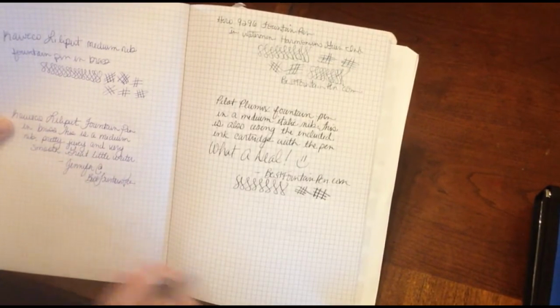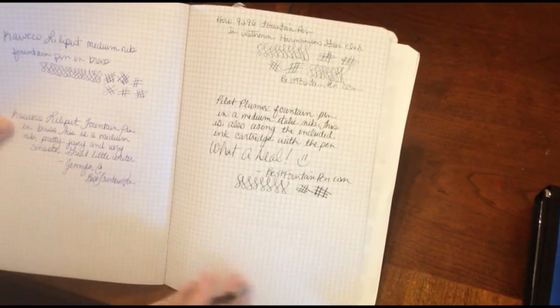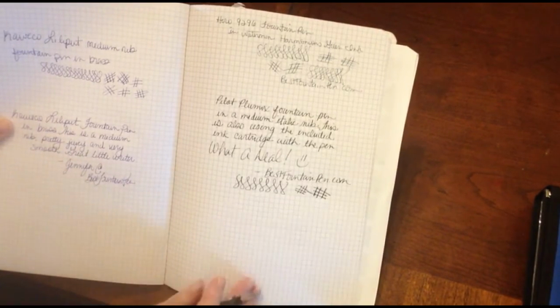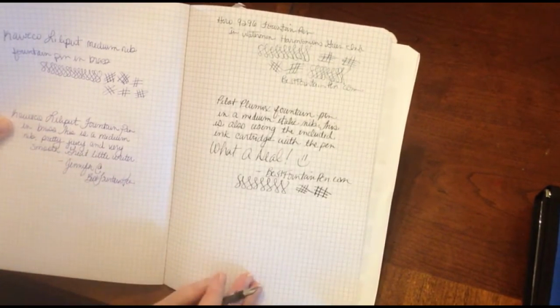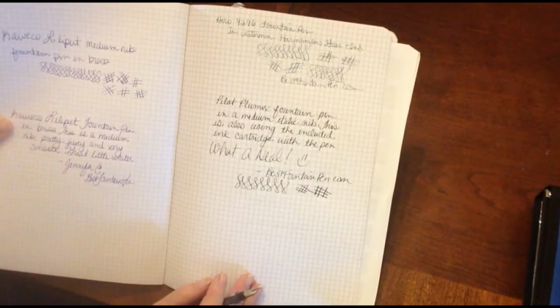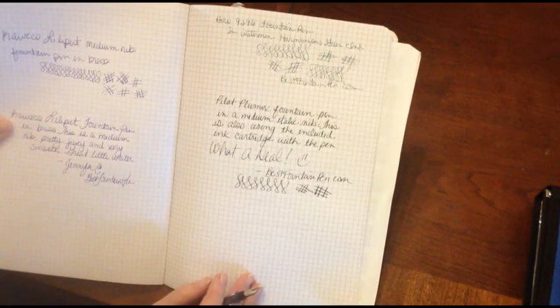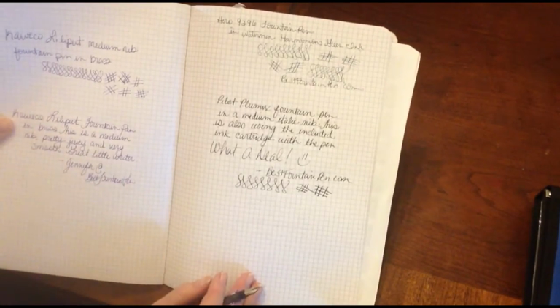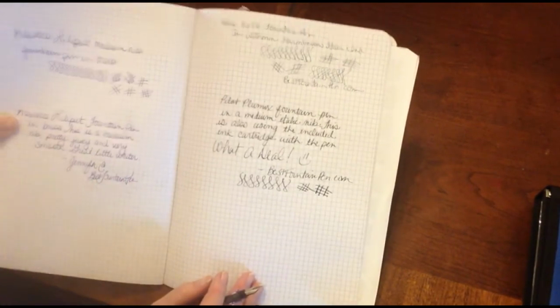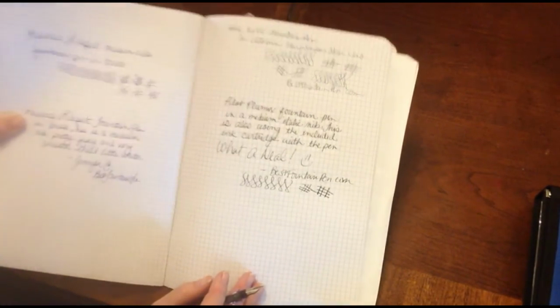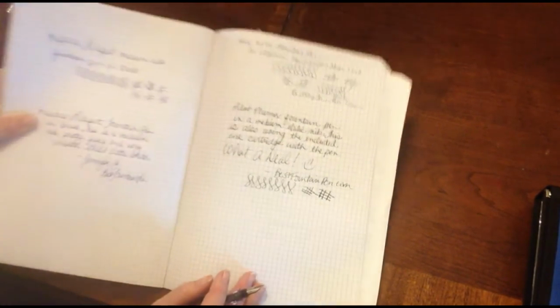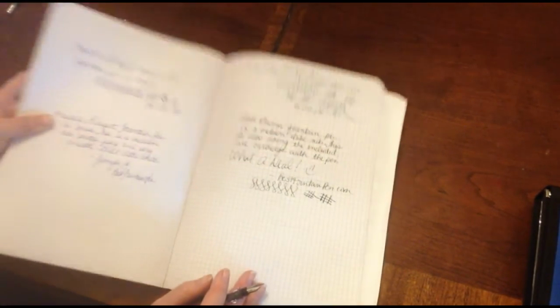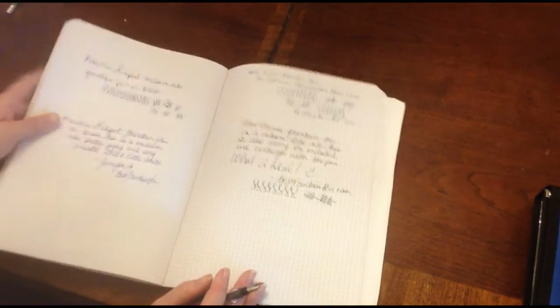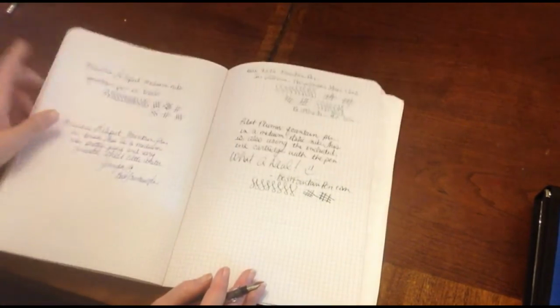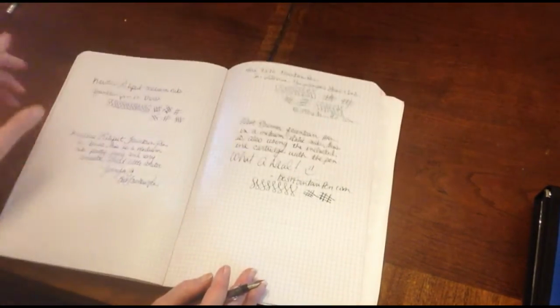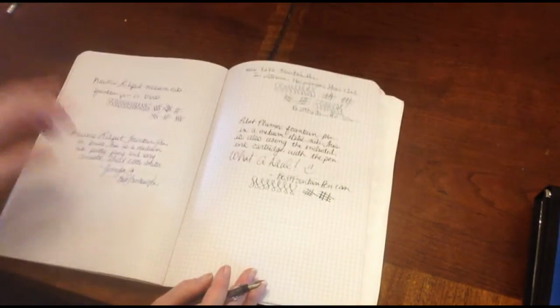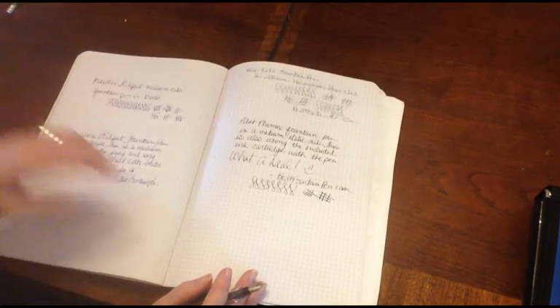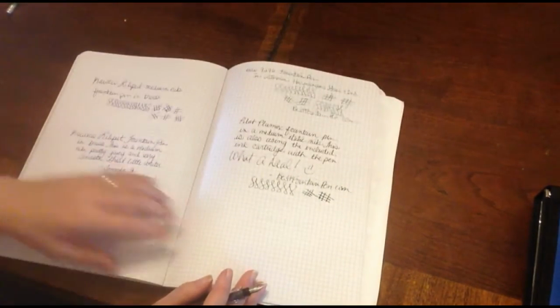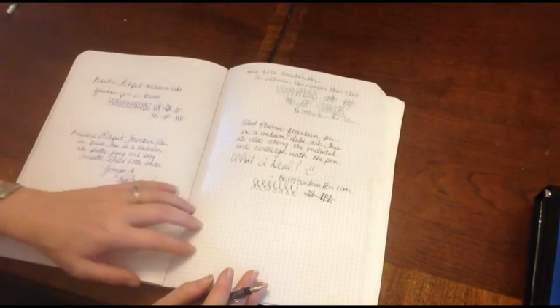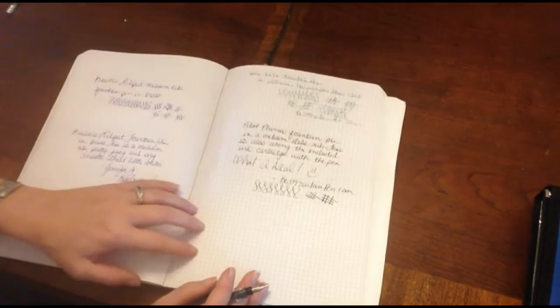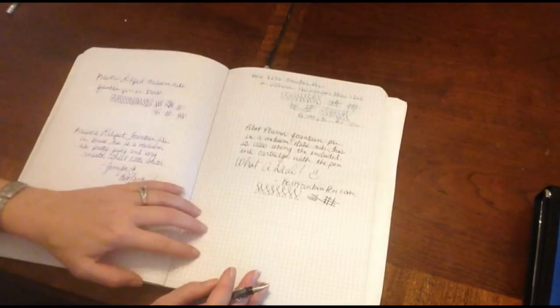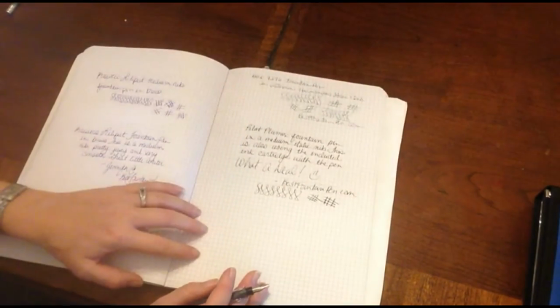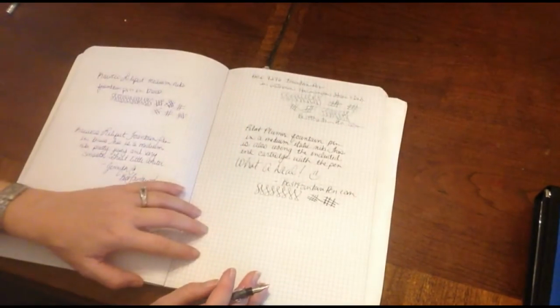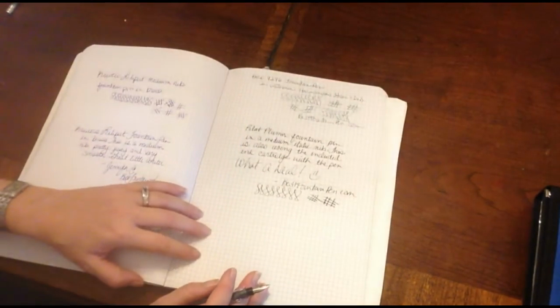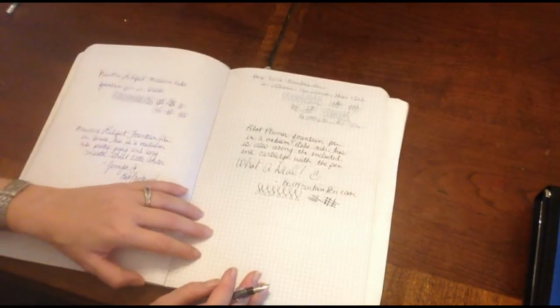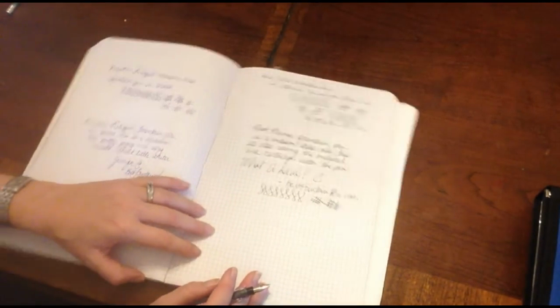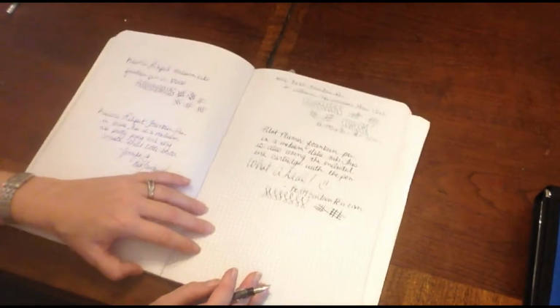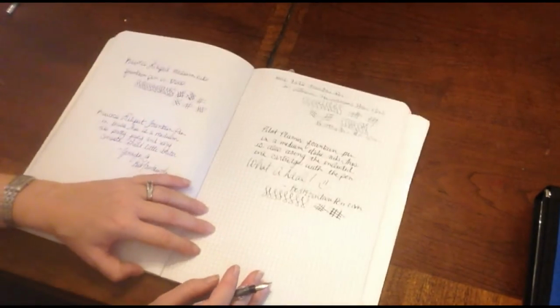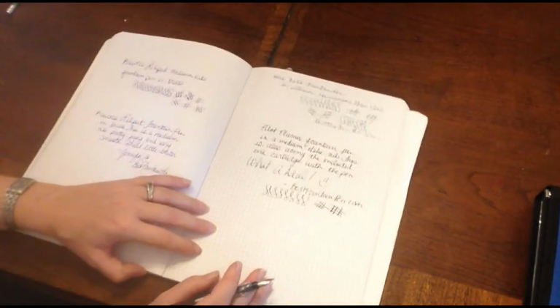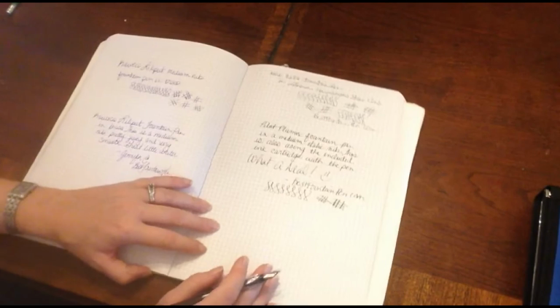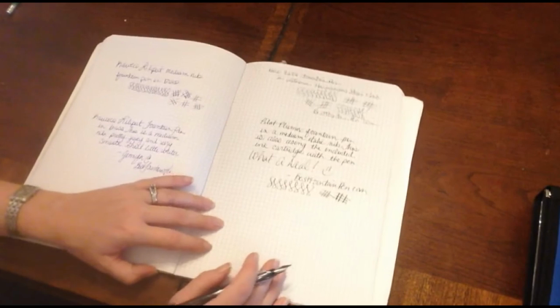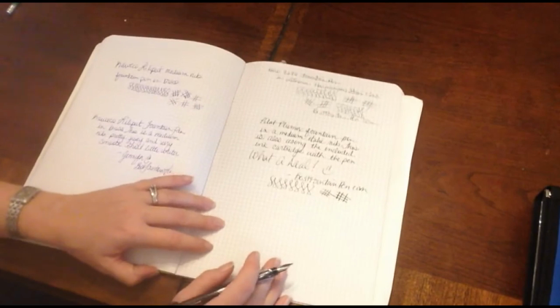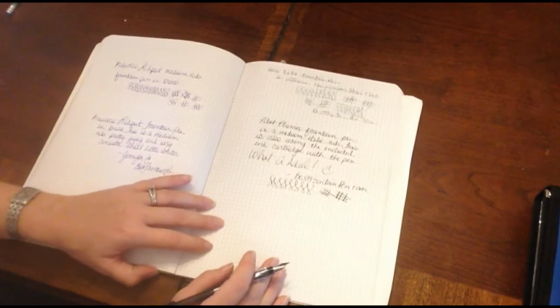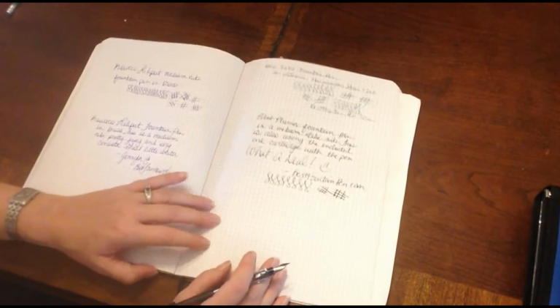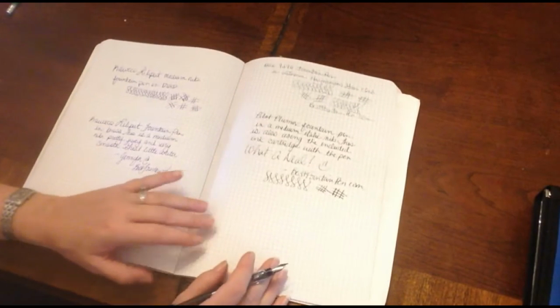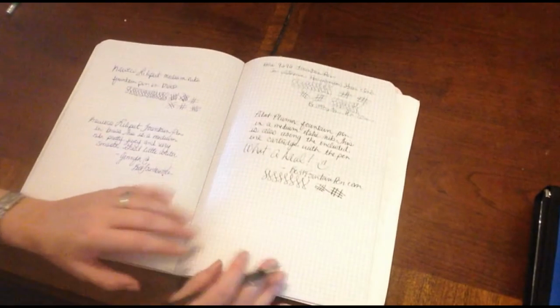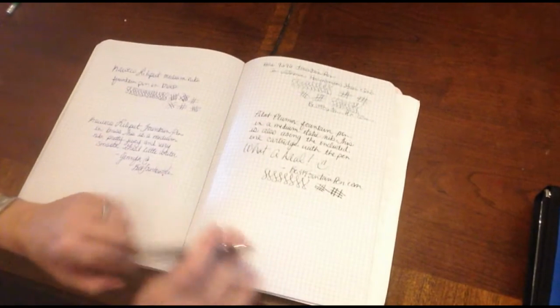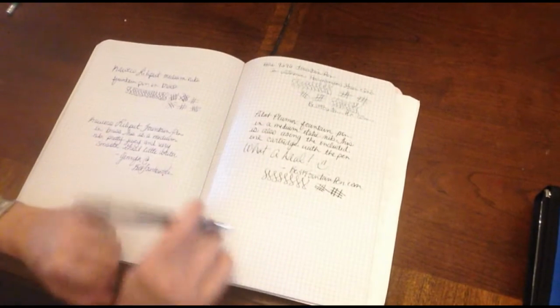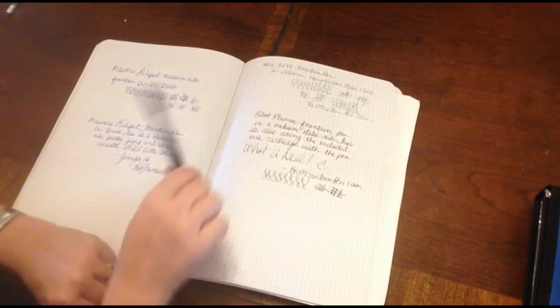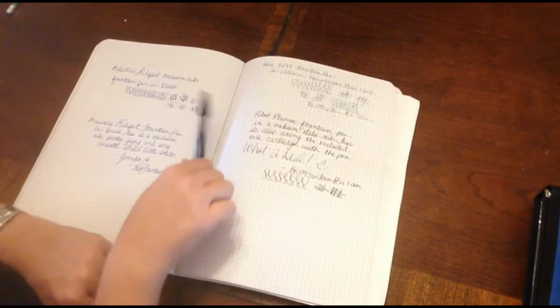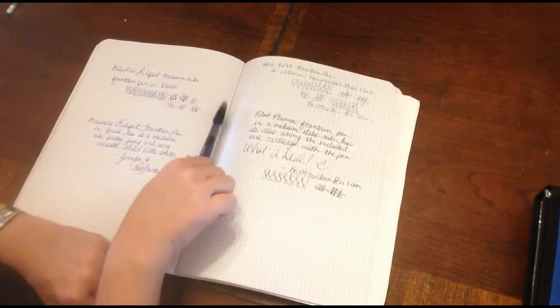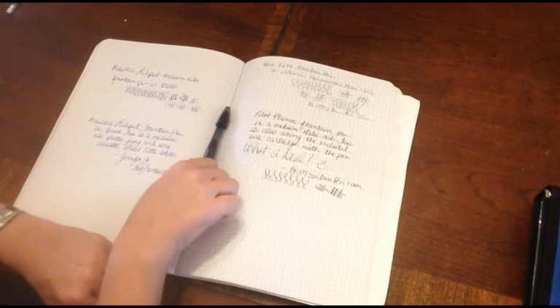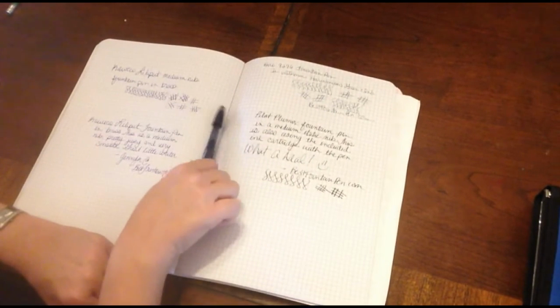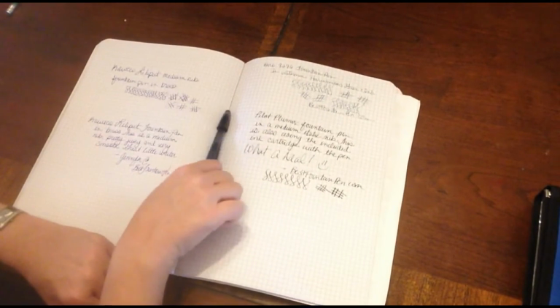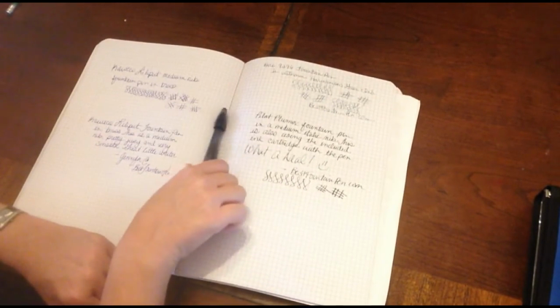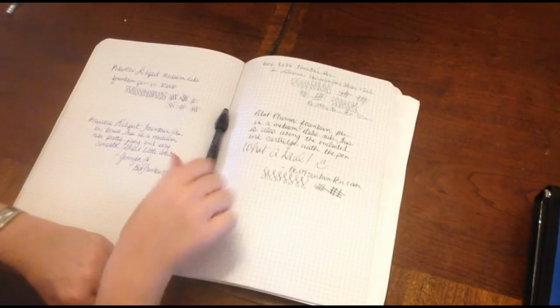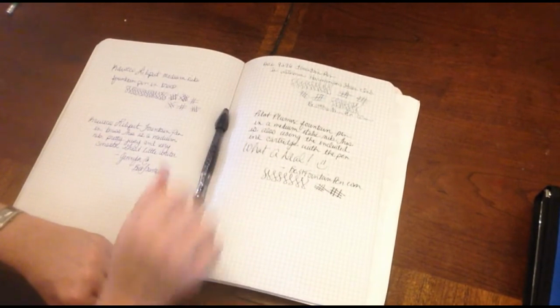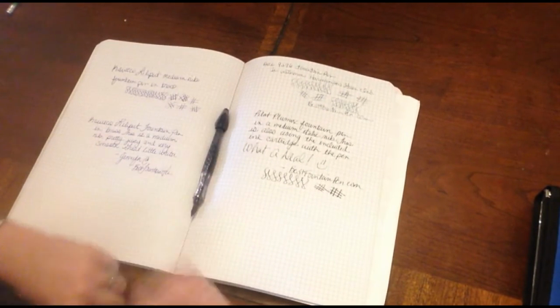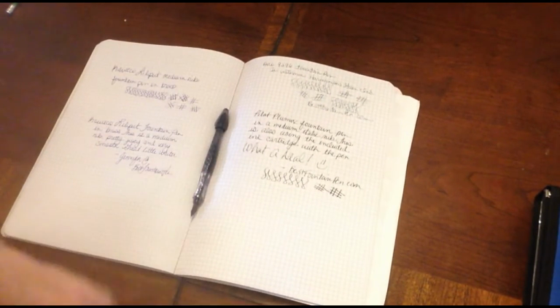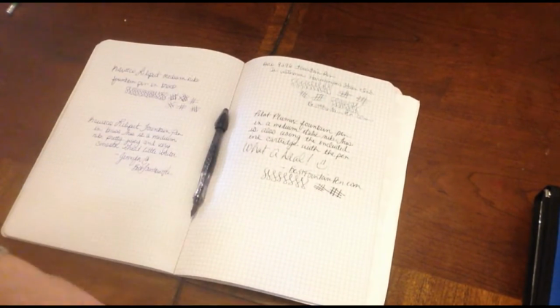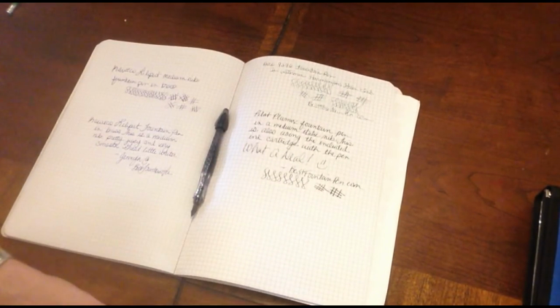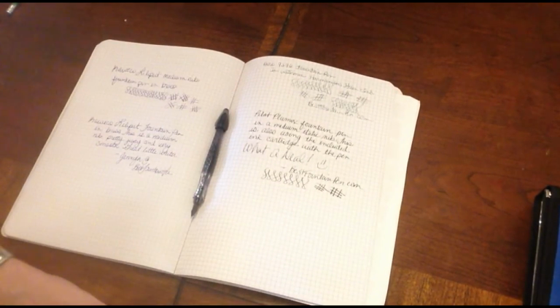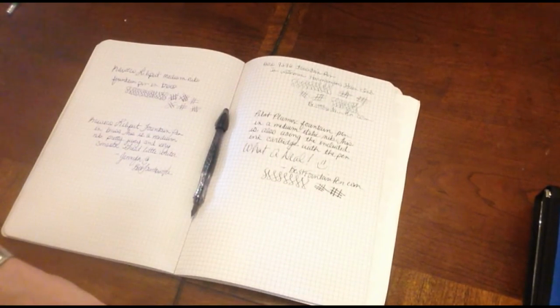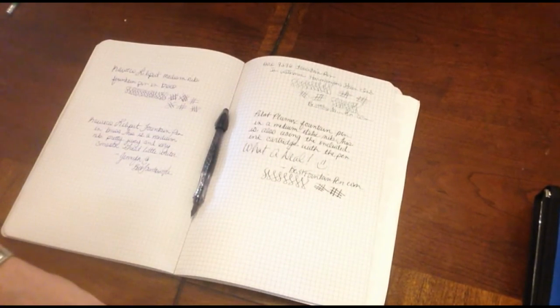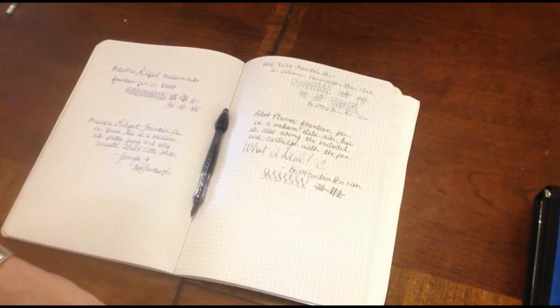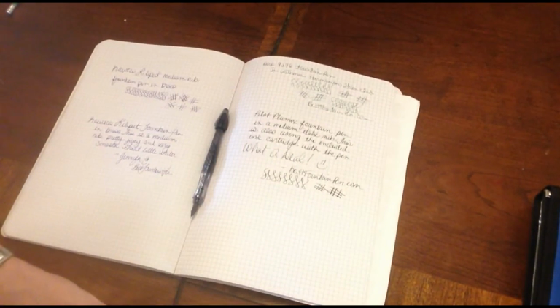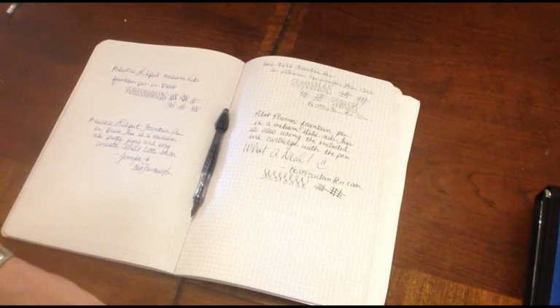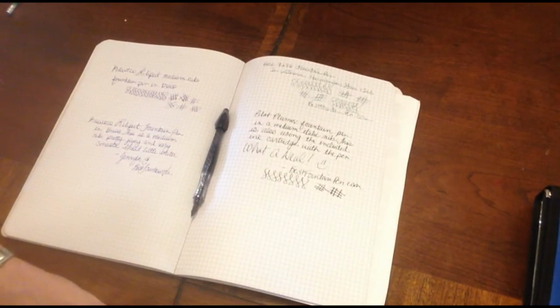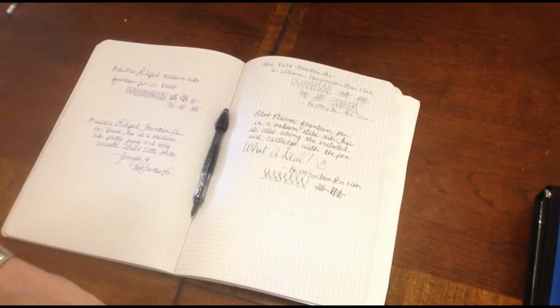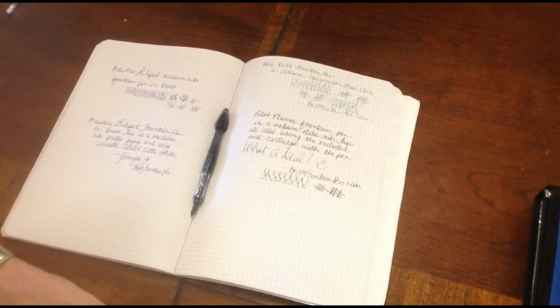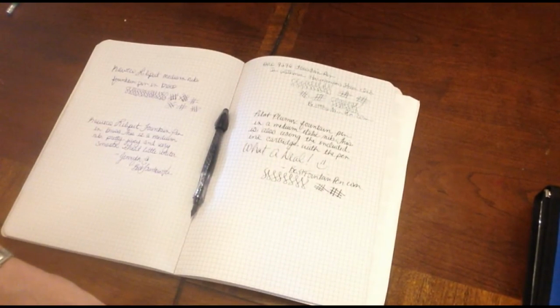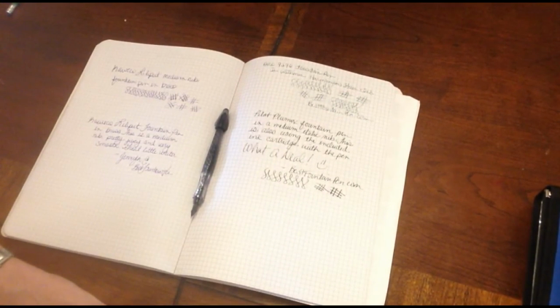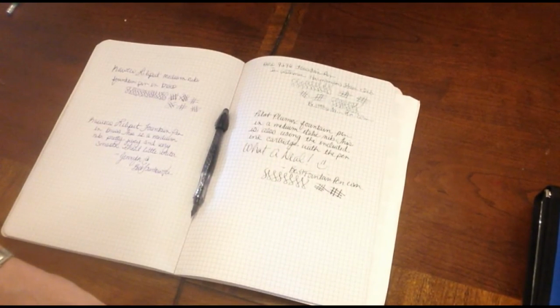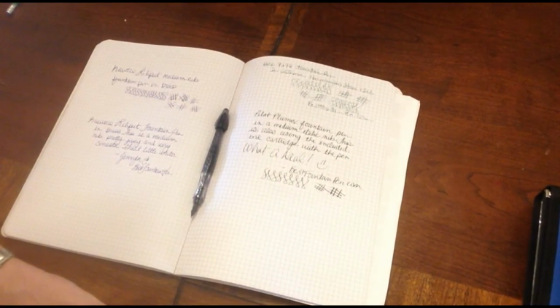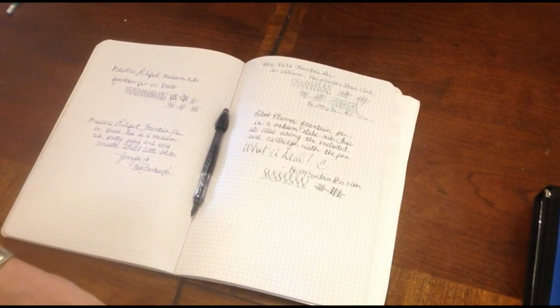Anyway, I hope you liked this review. Thank you for spending some time with me today at bestfountainpen.com.